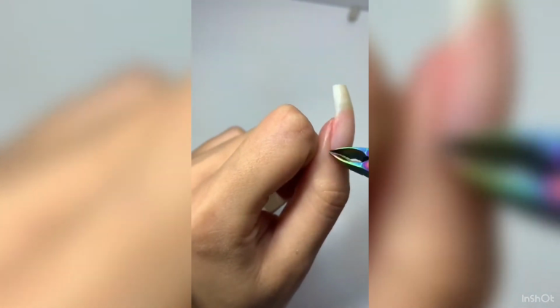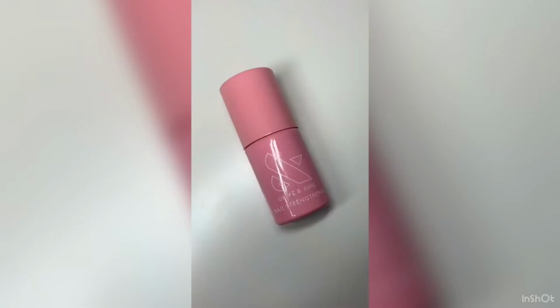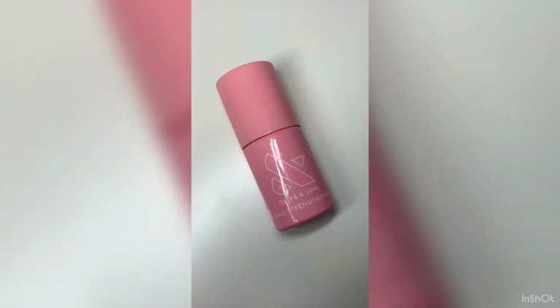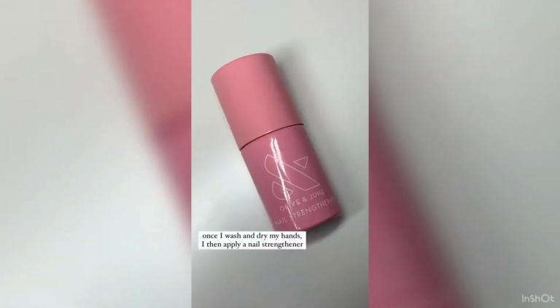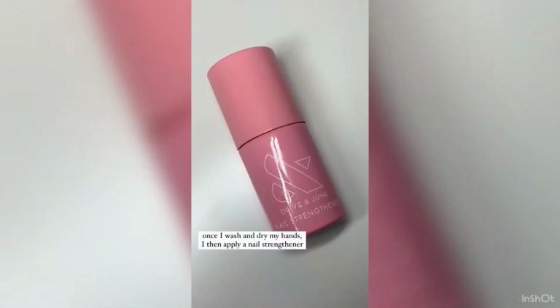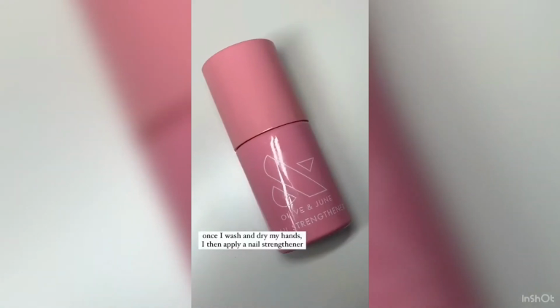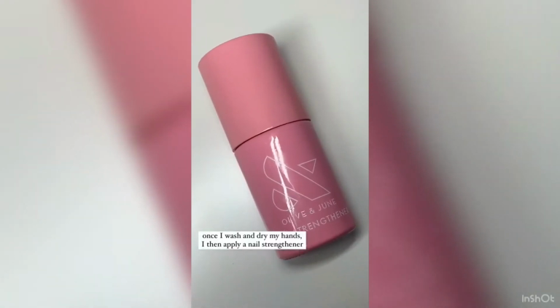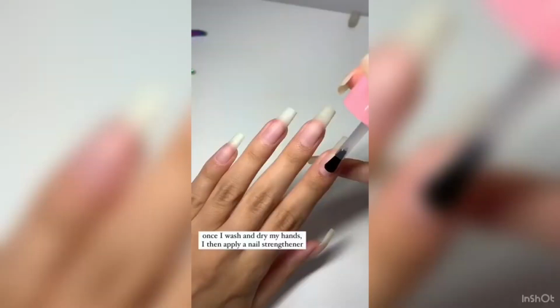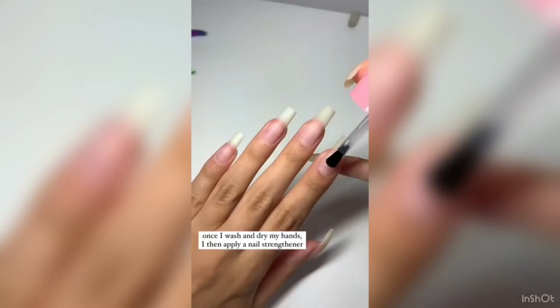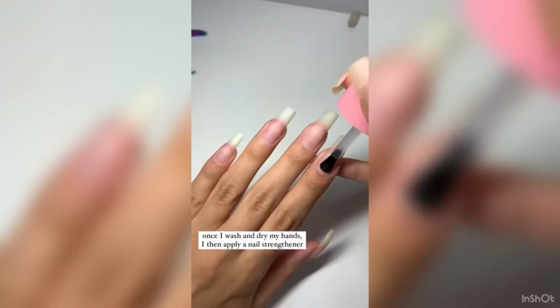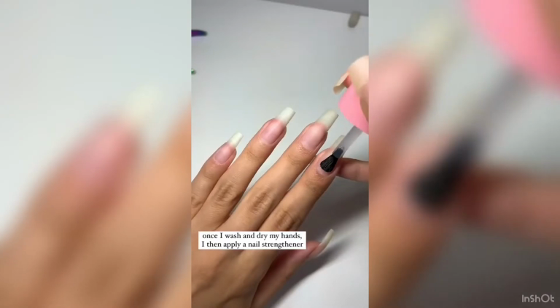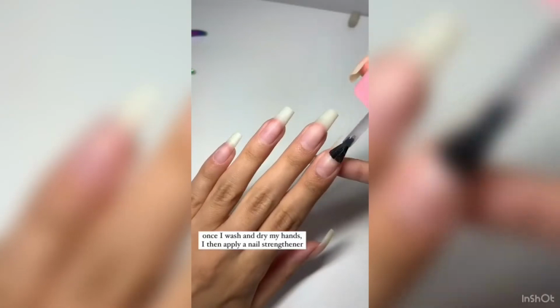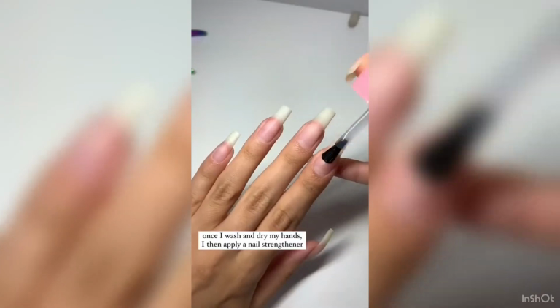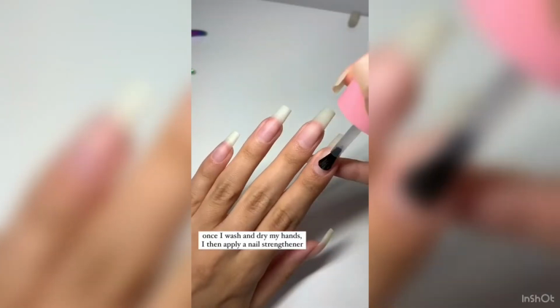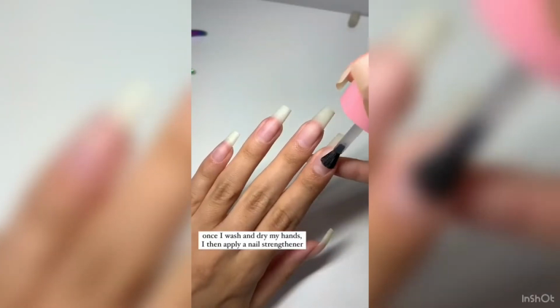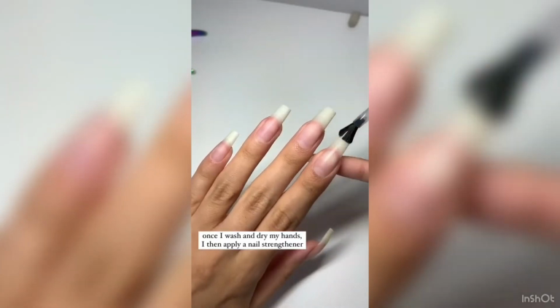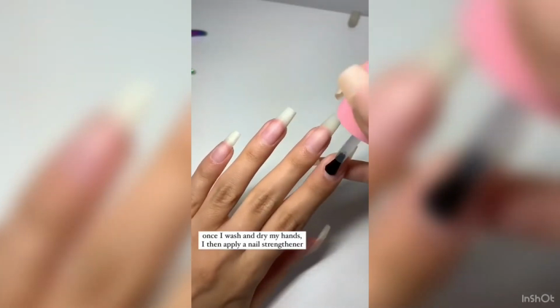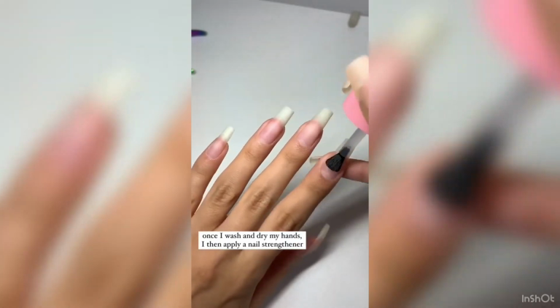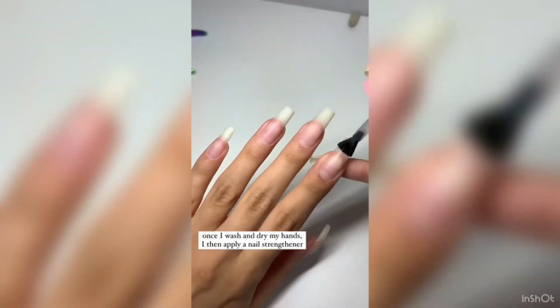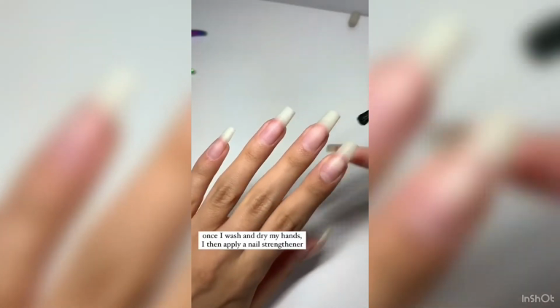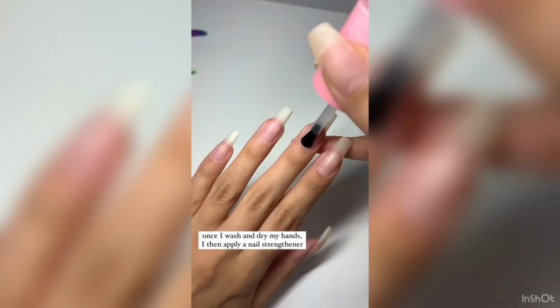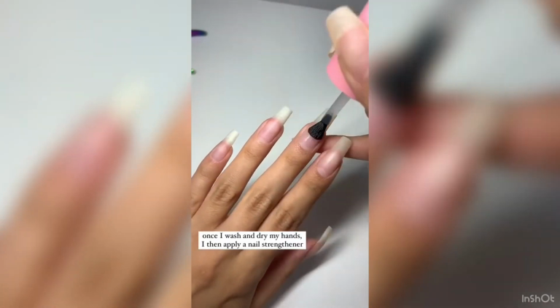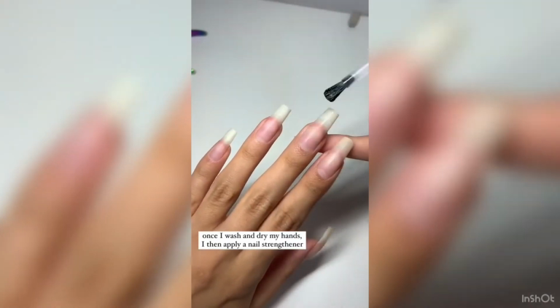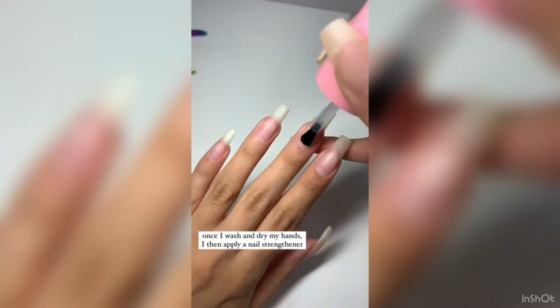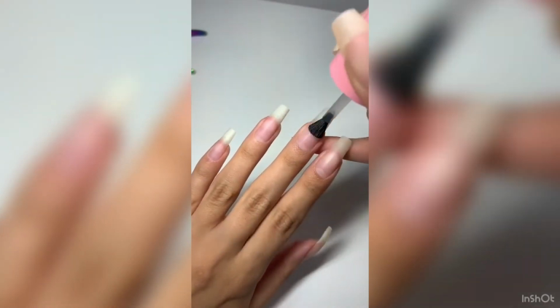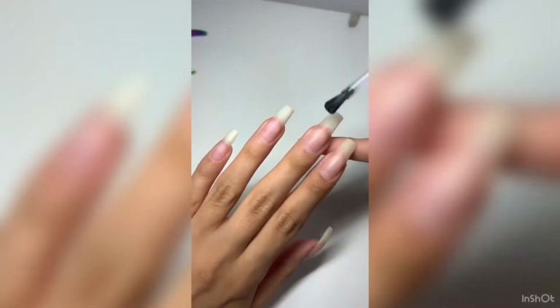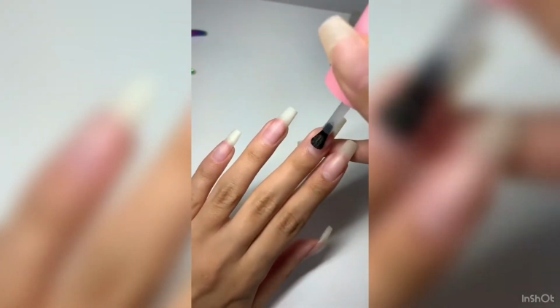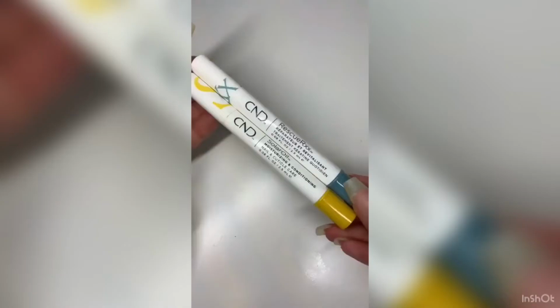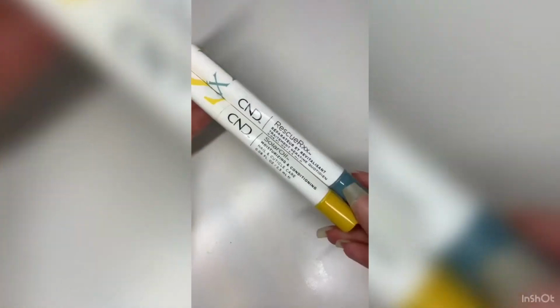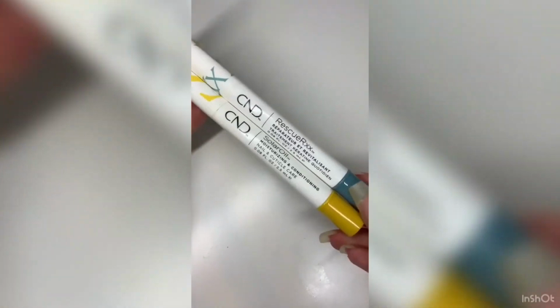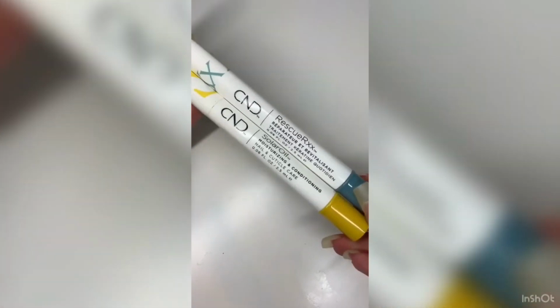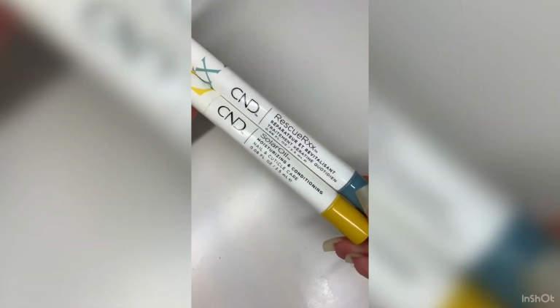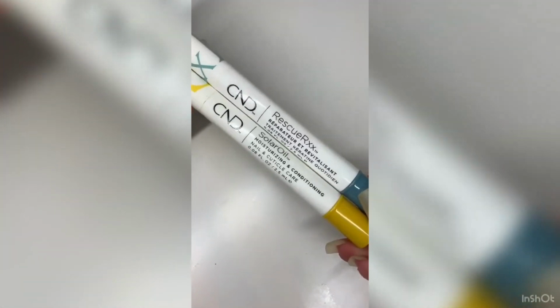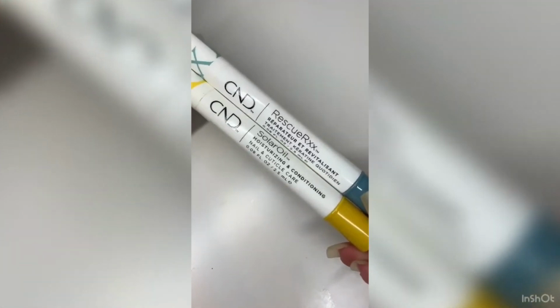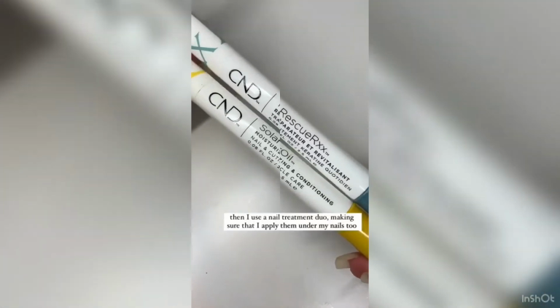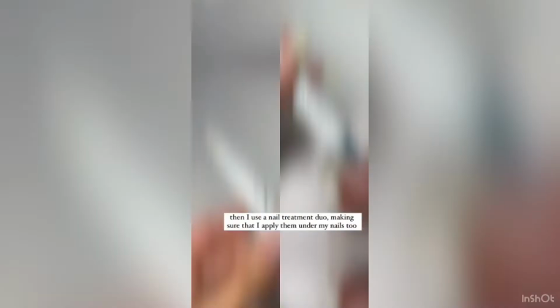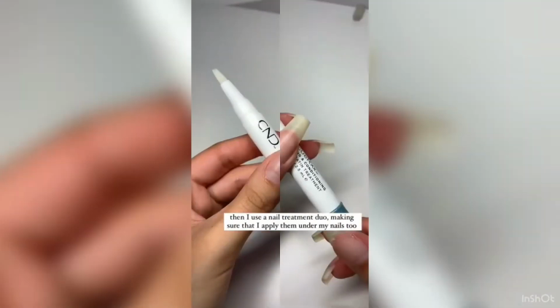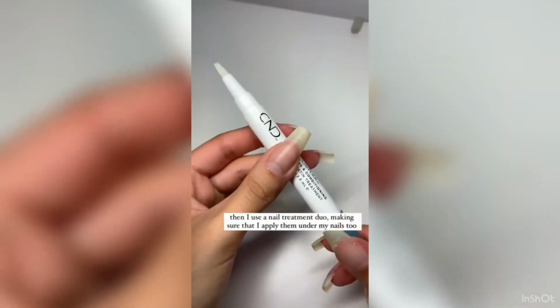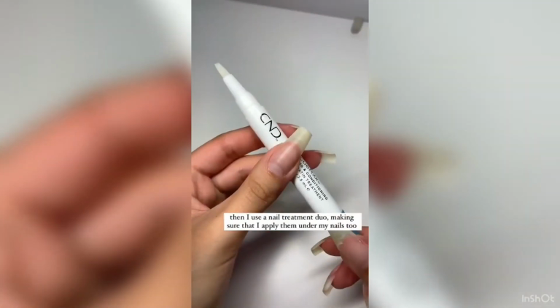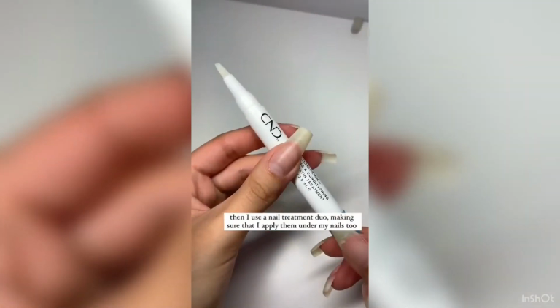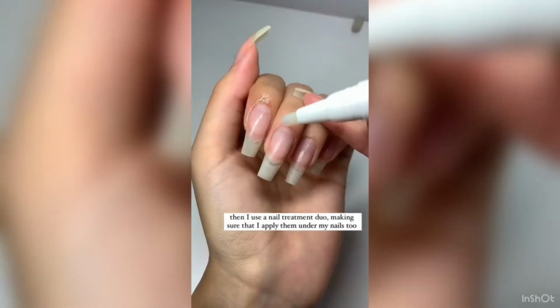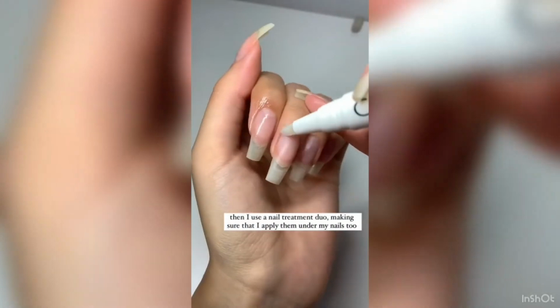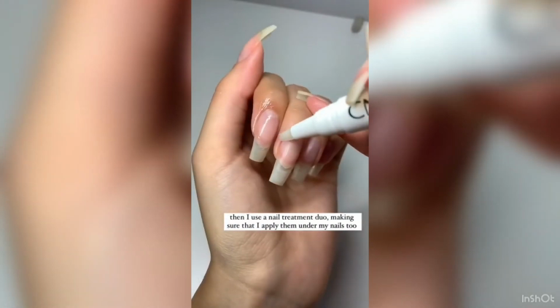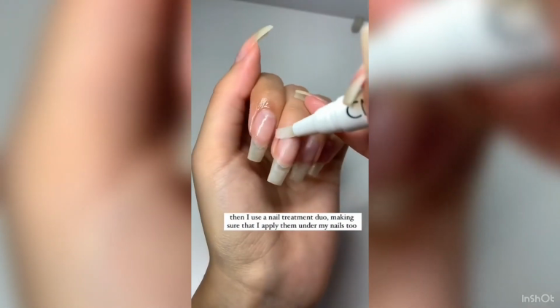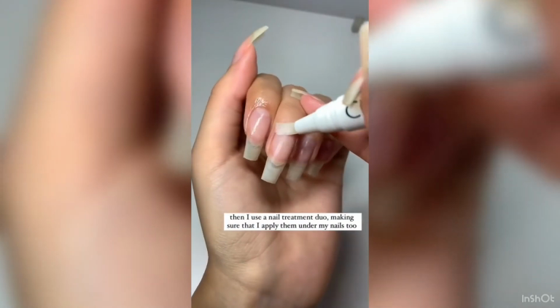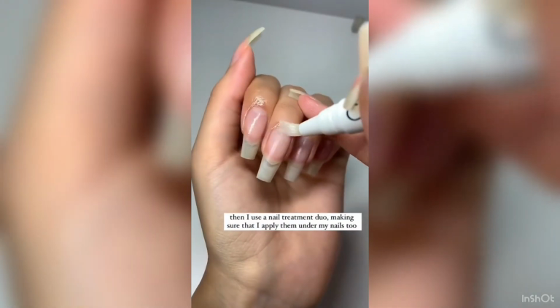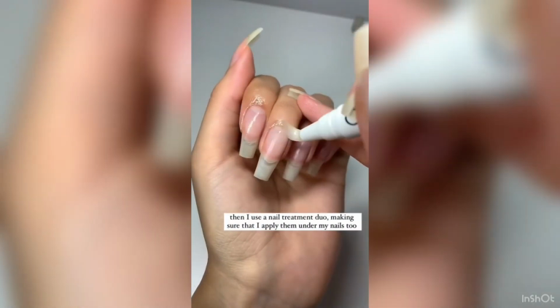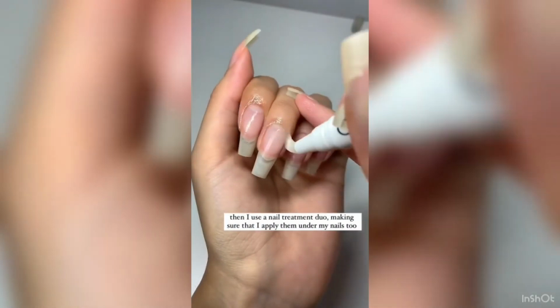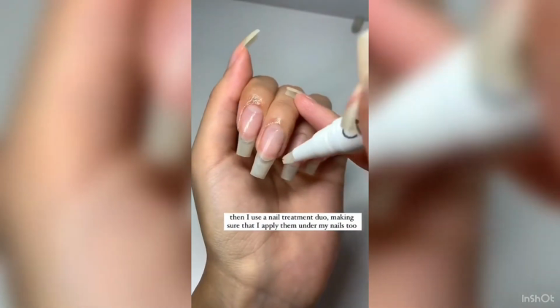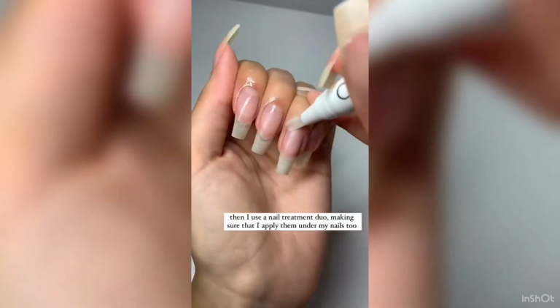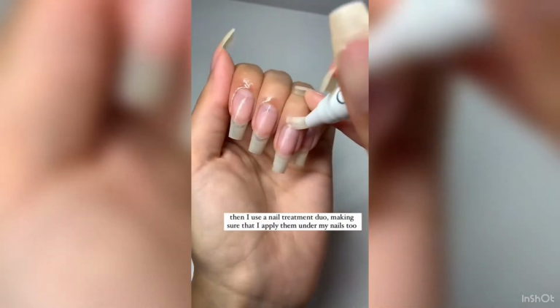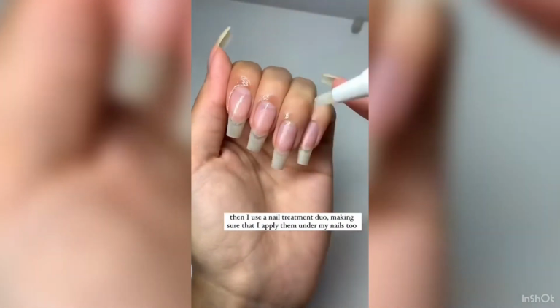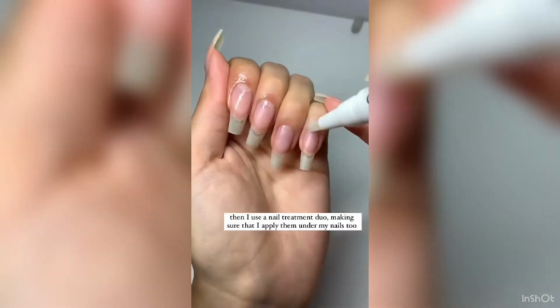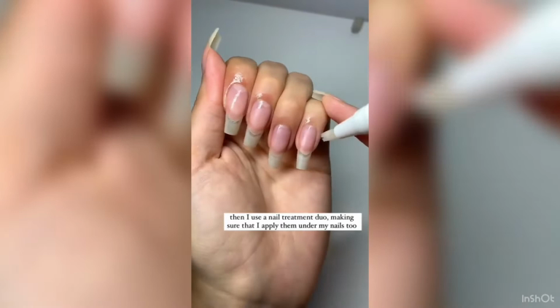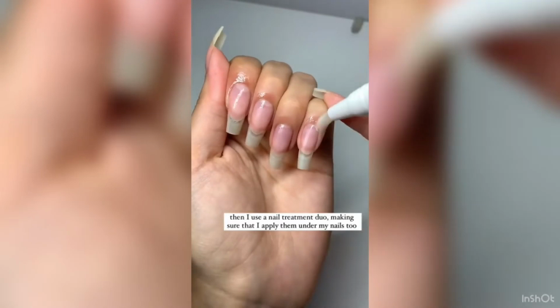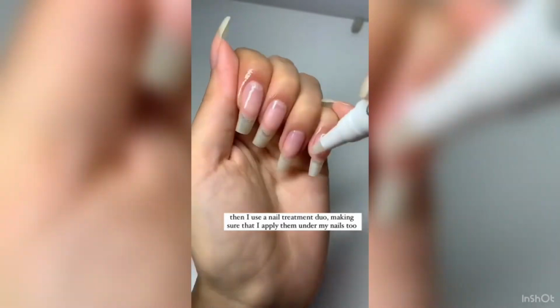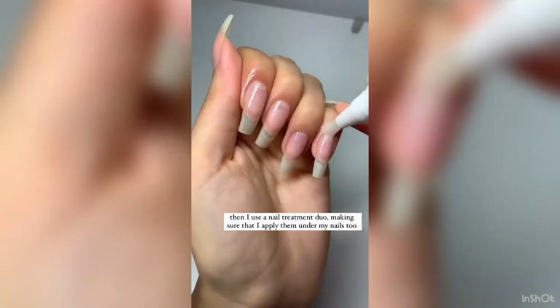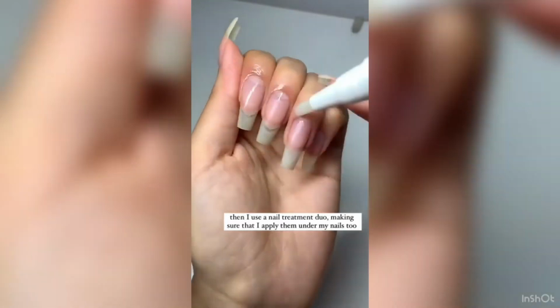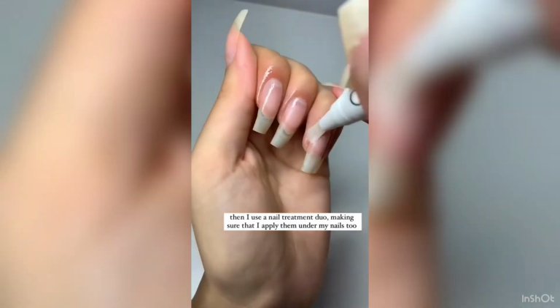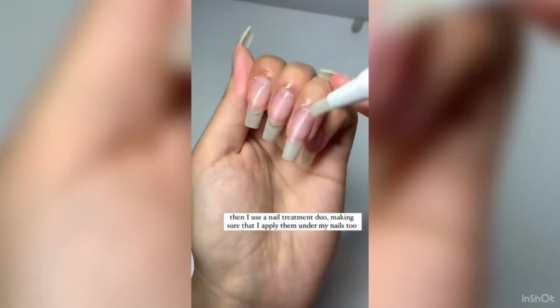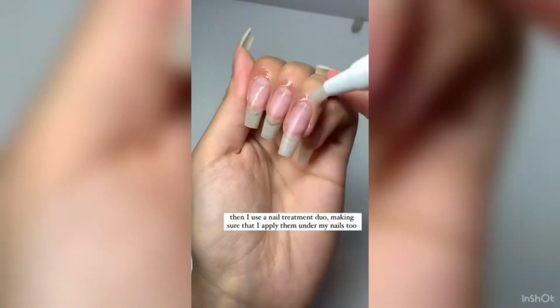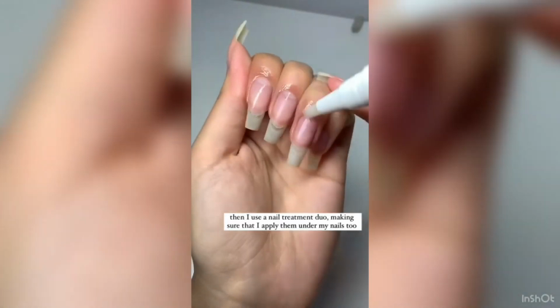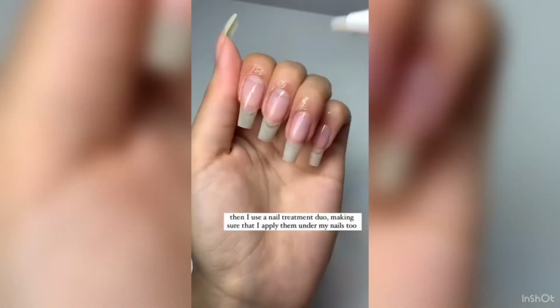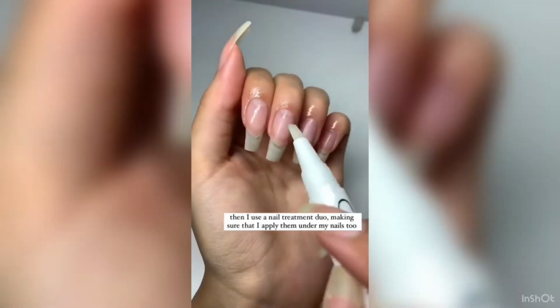Once I wash and dry my hands I then apply a nail strengthener. Then I use a nail treatment duo making sure that I apply them under my nails too.